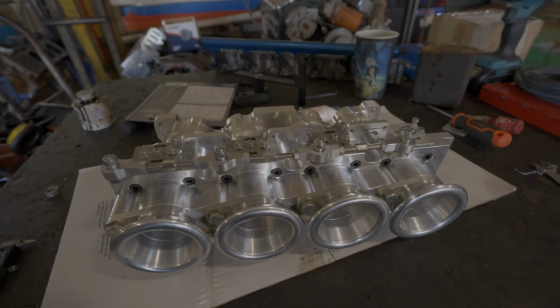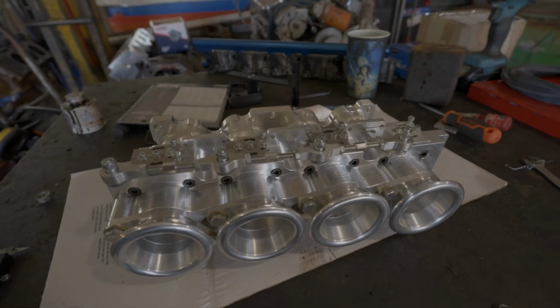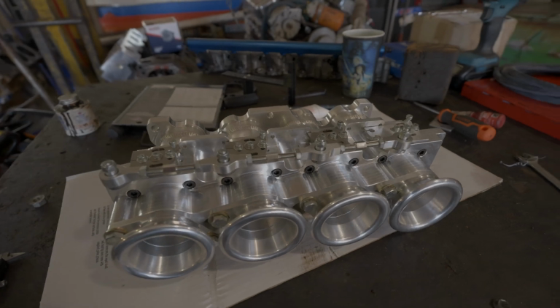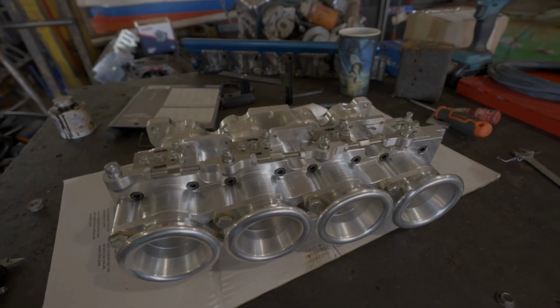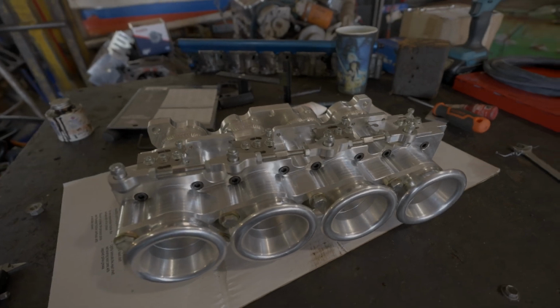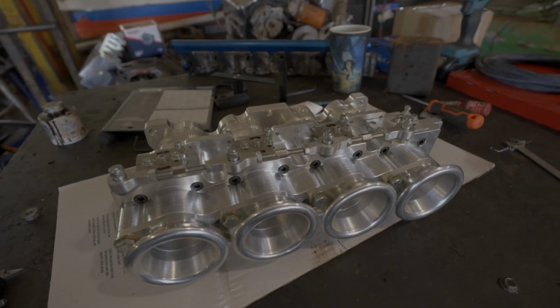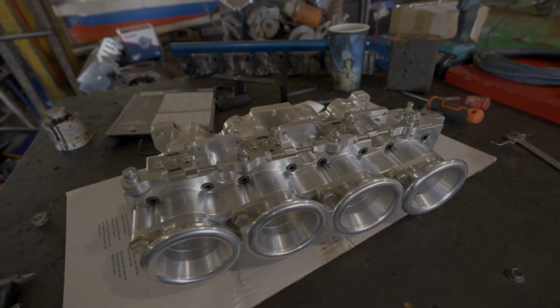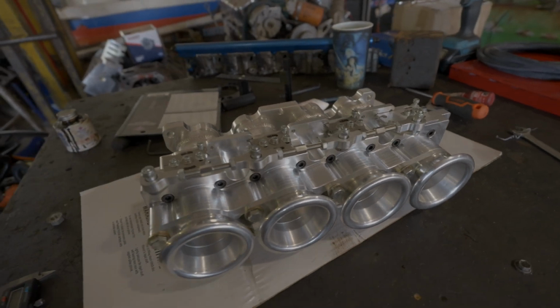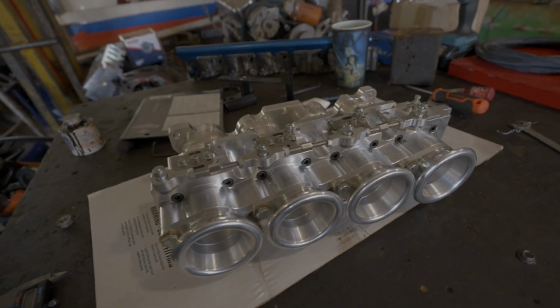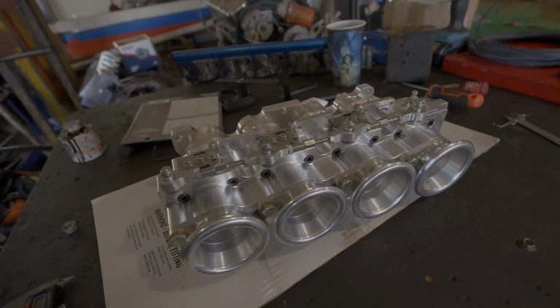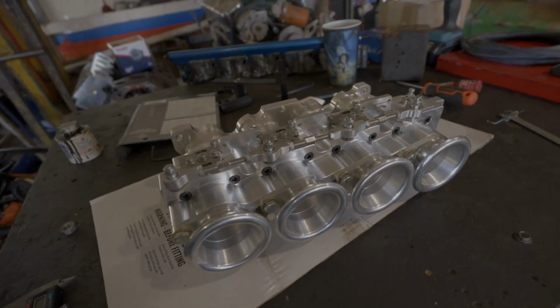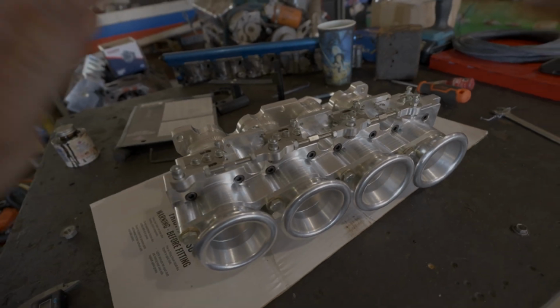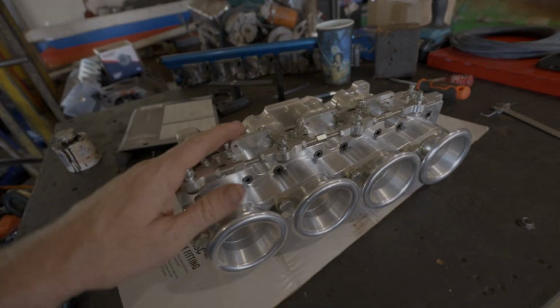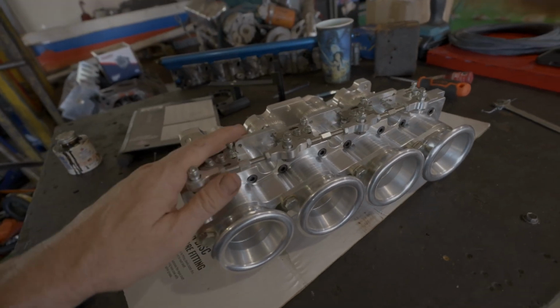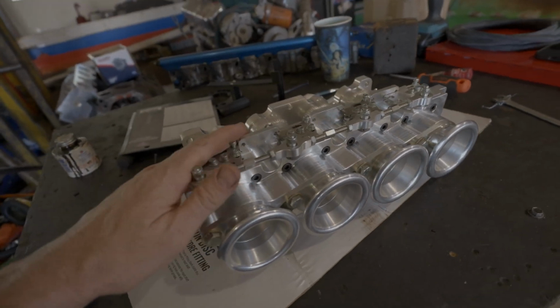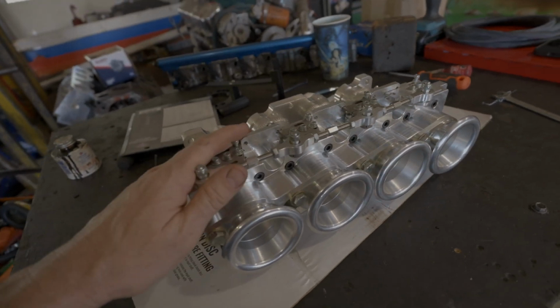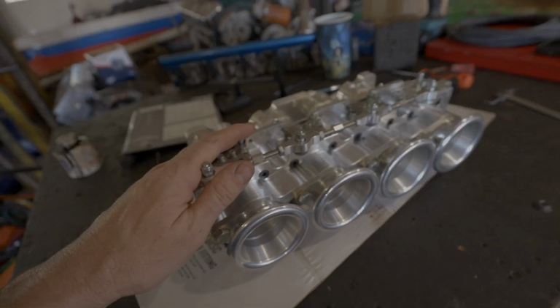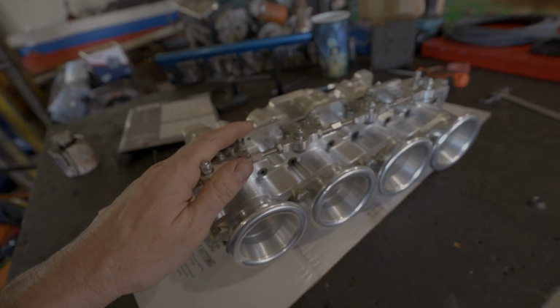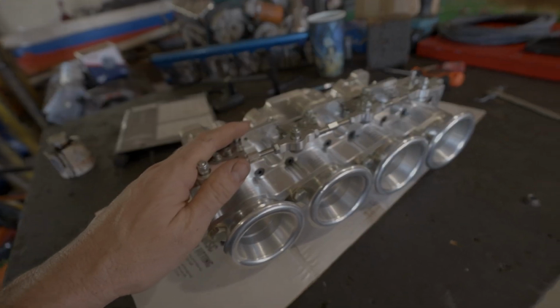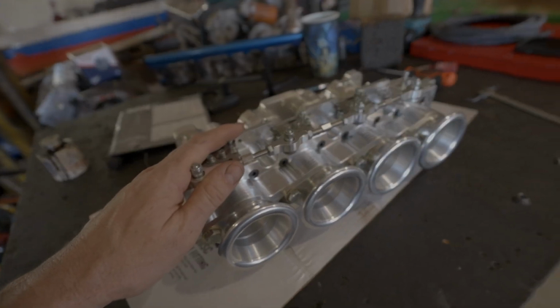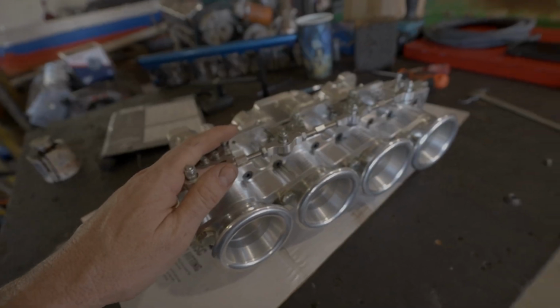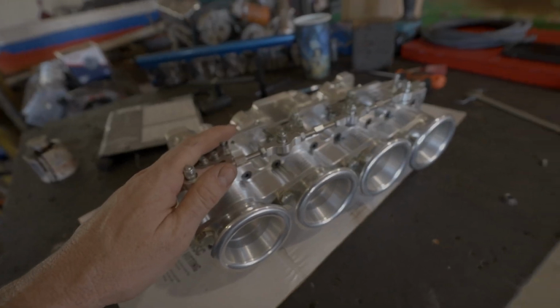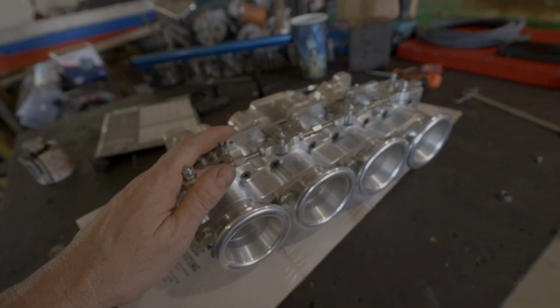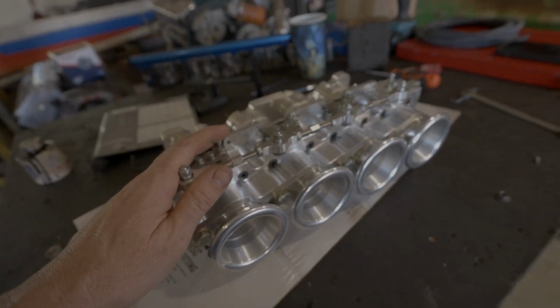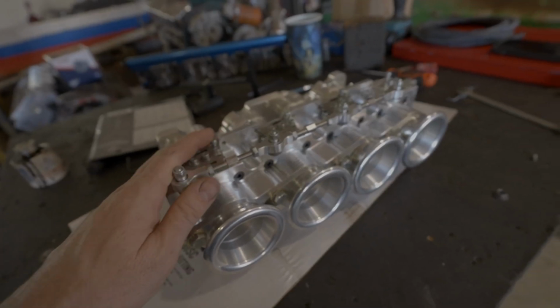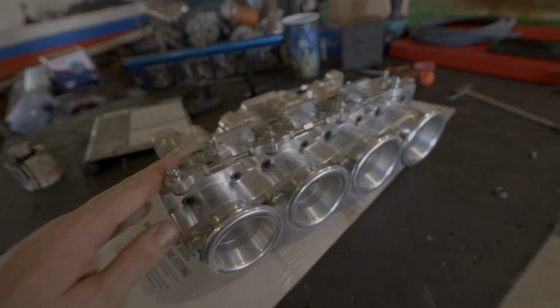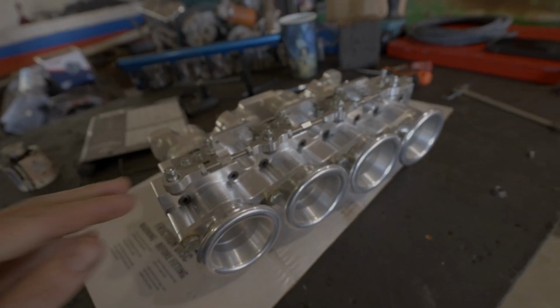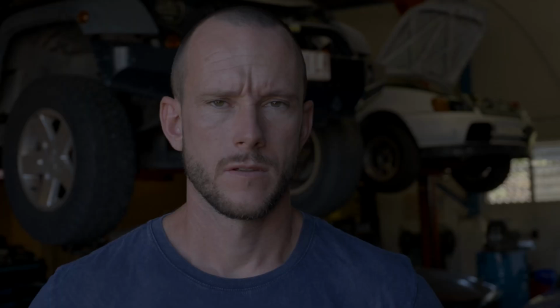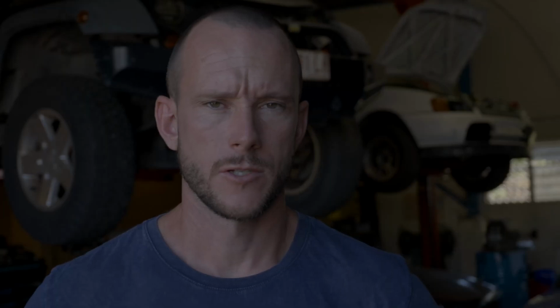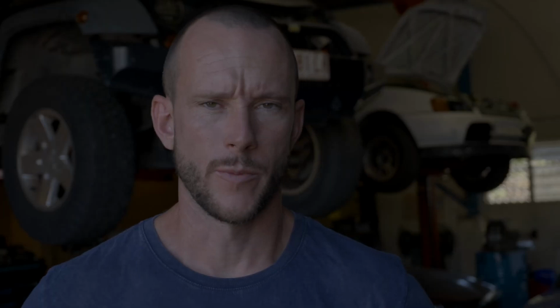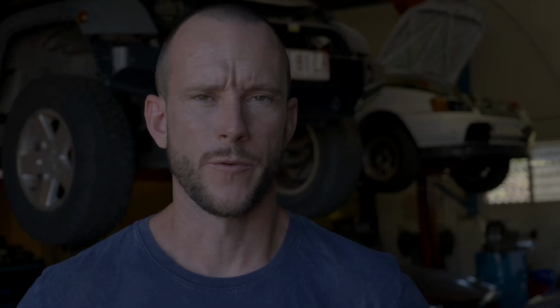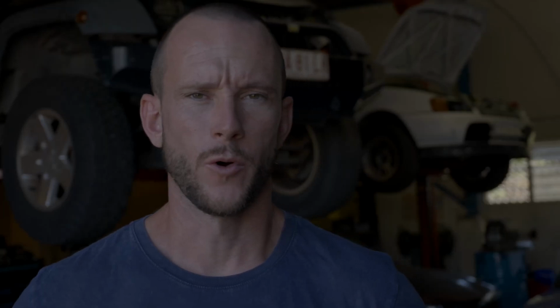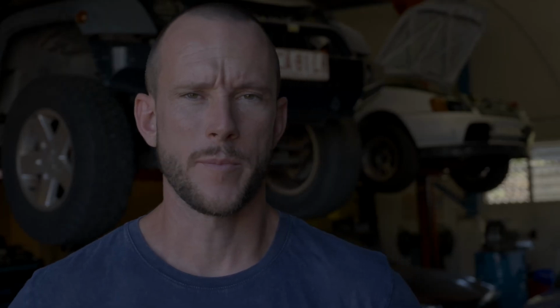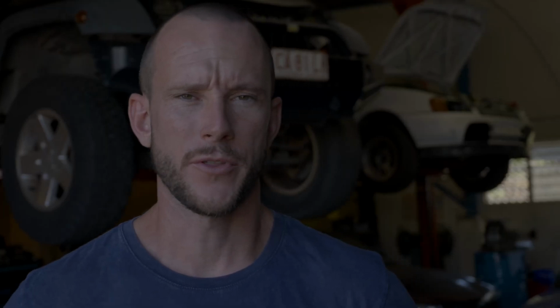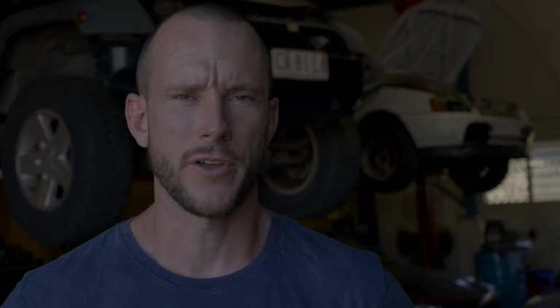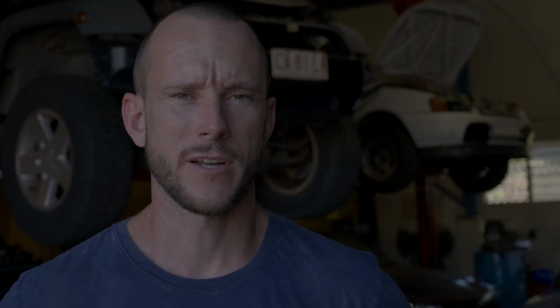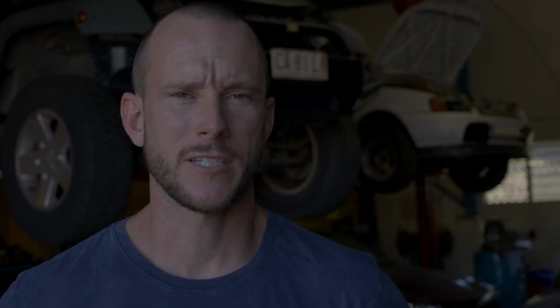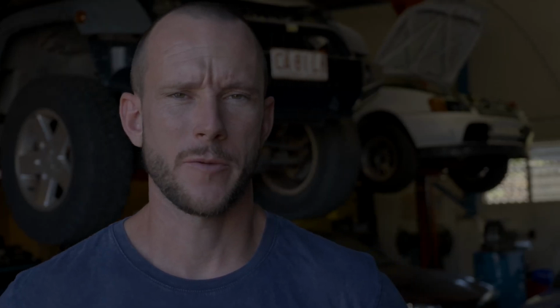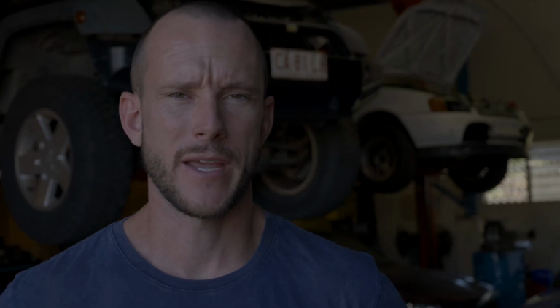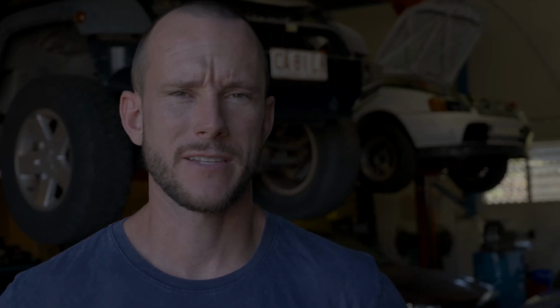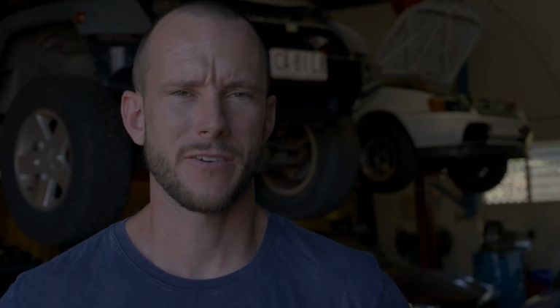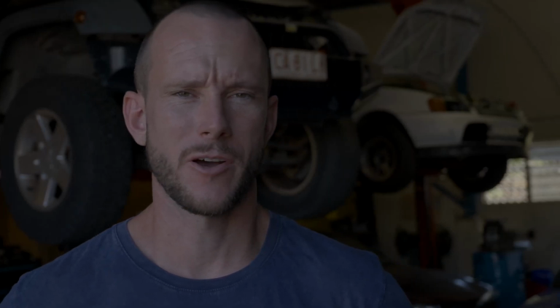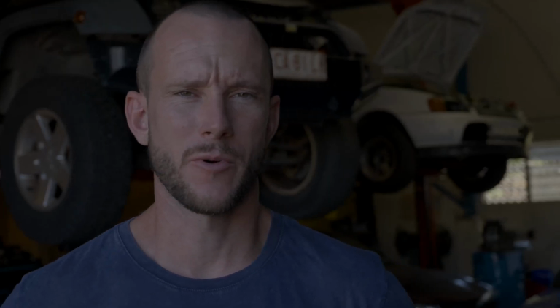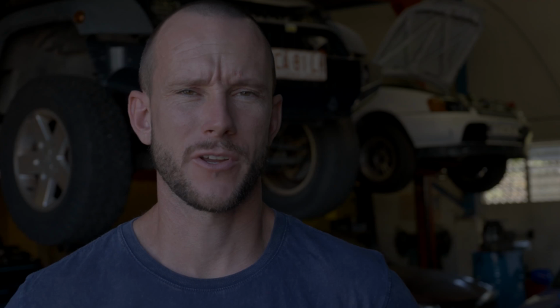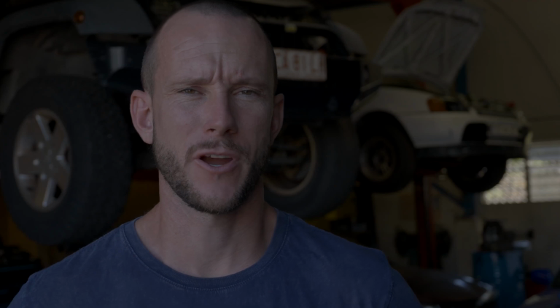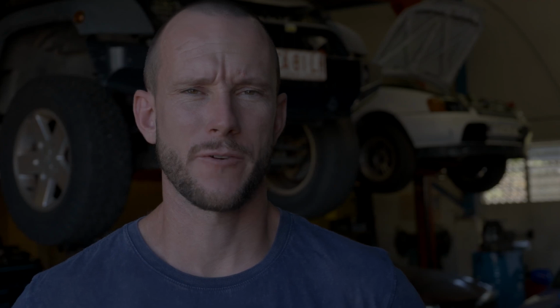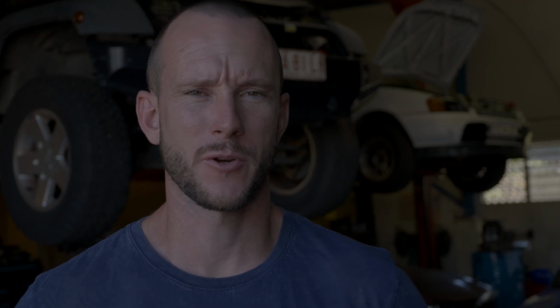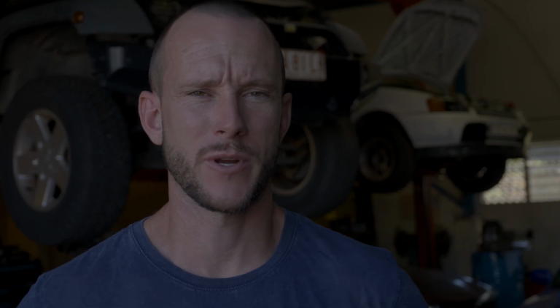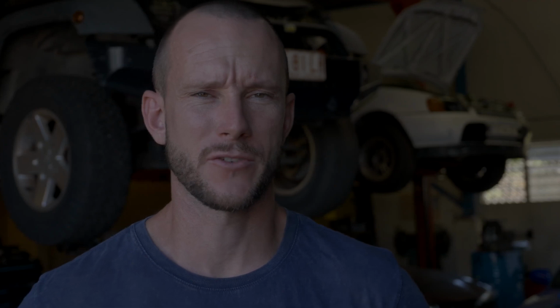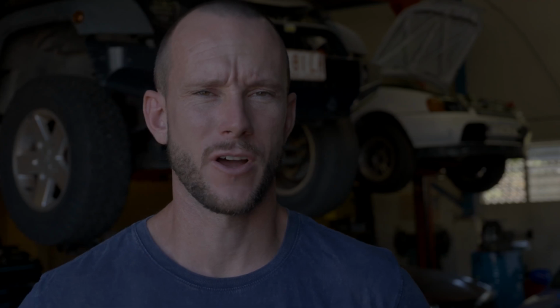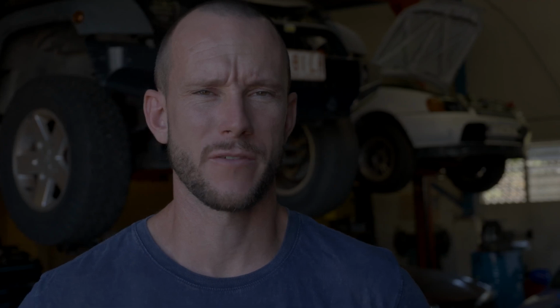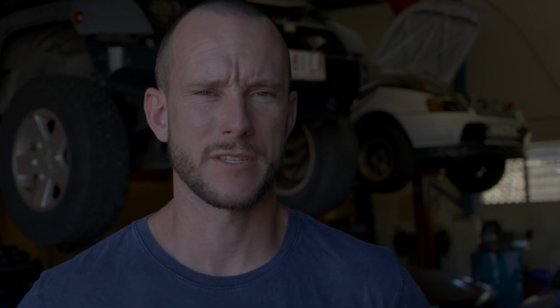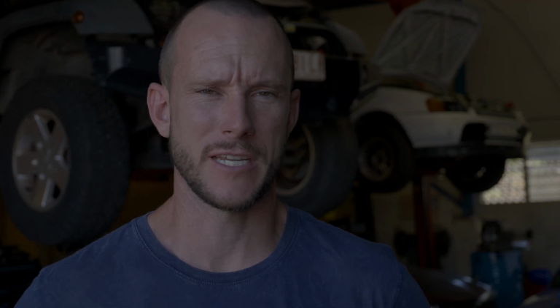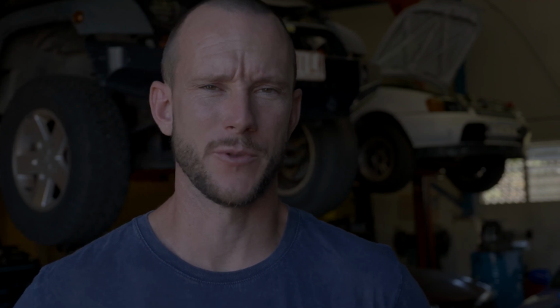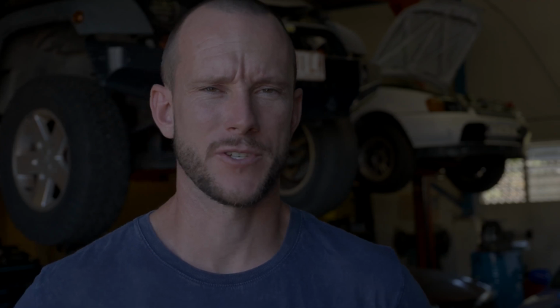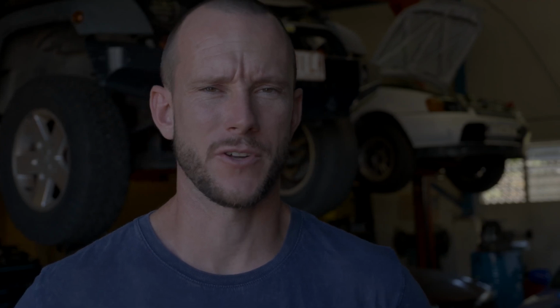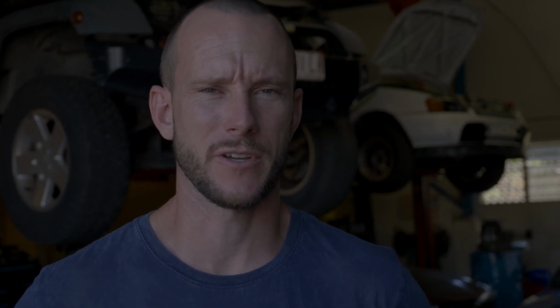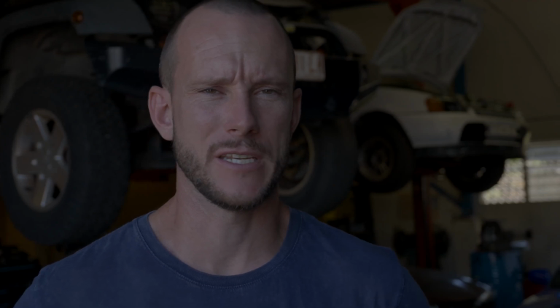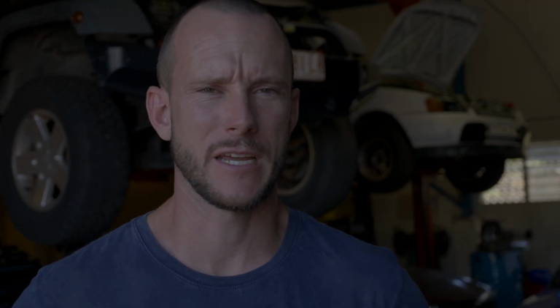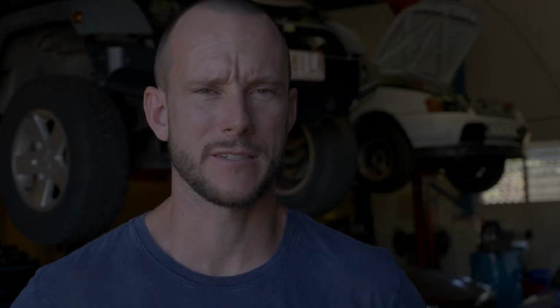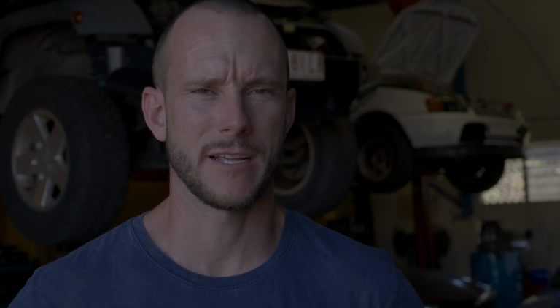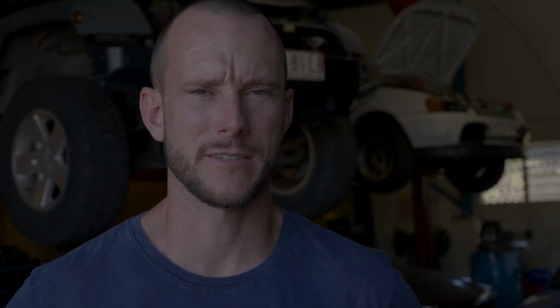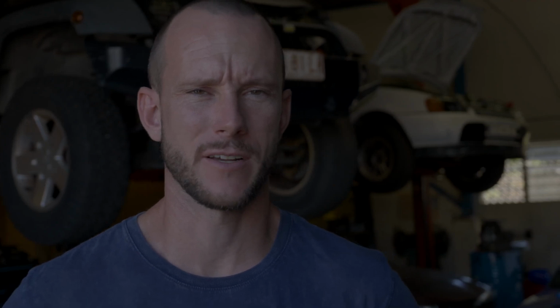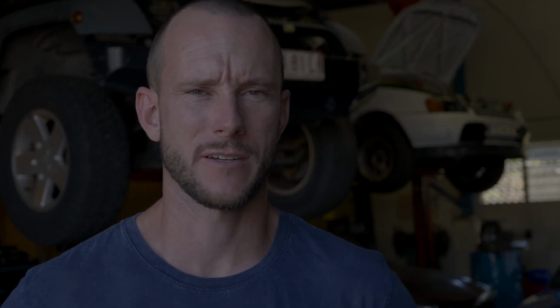This is also going to be suitable for a stock ECU. But before we put the ITBs on, I want to go for a quick drive and see what the stock intake sounds like.